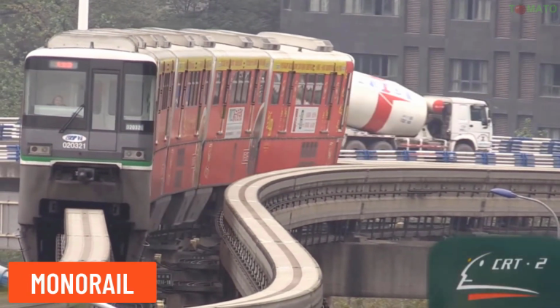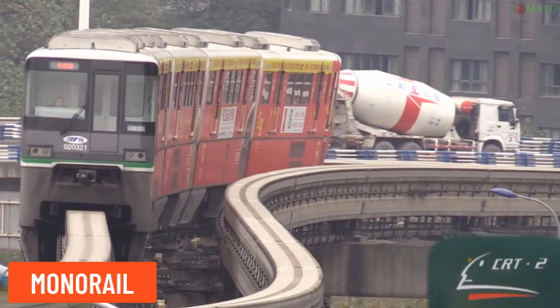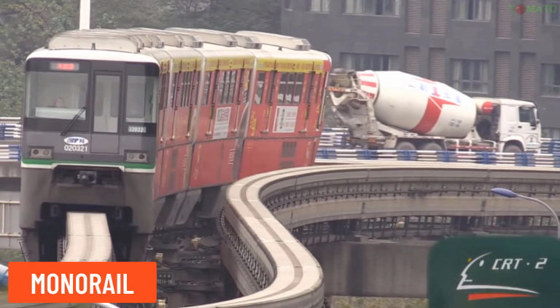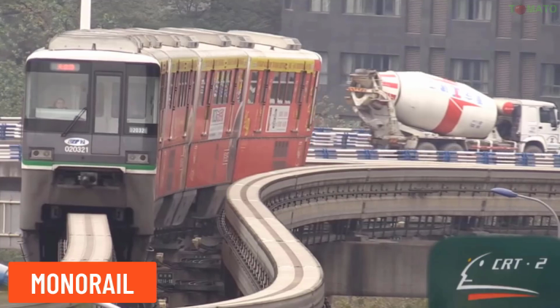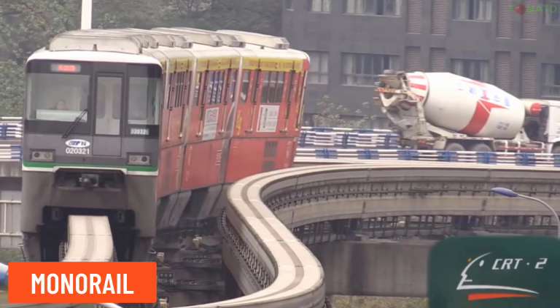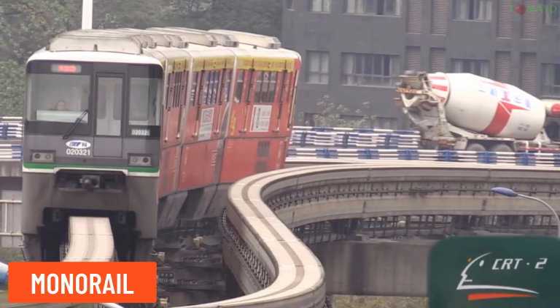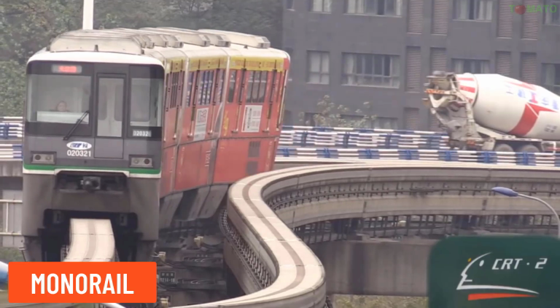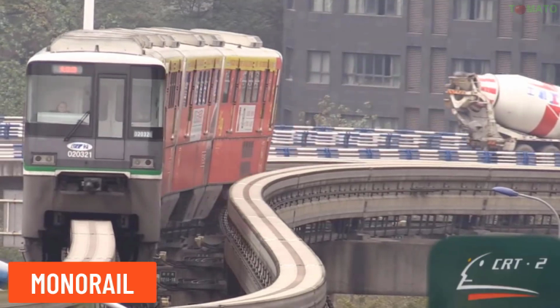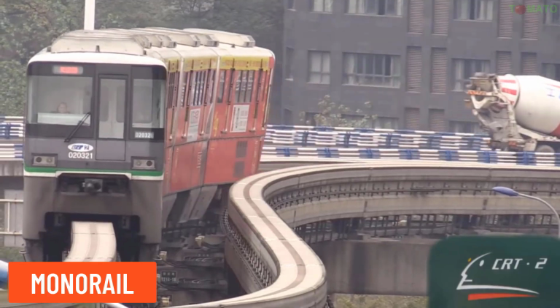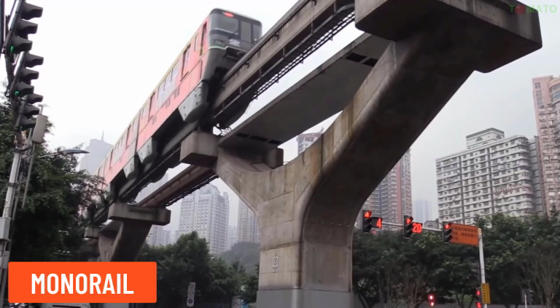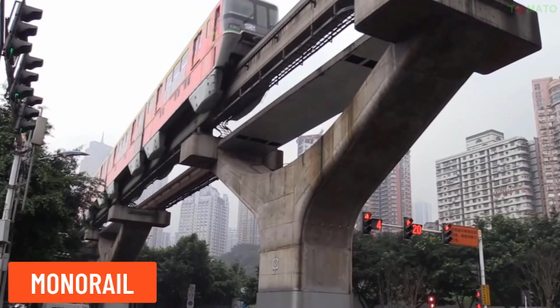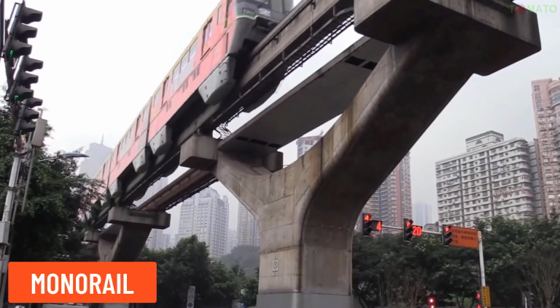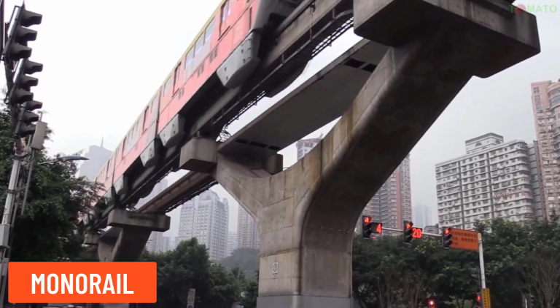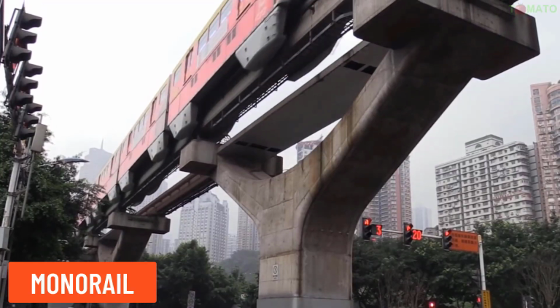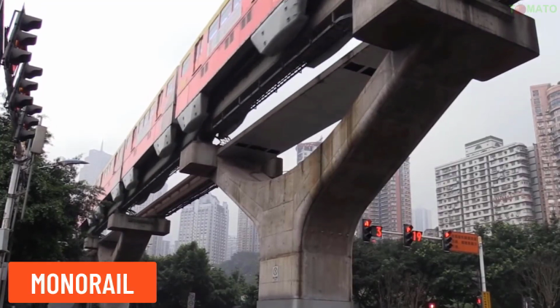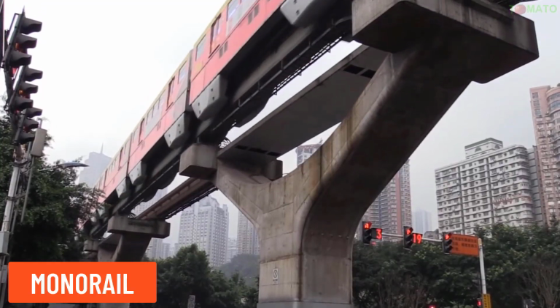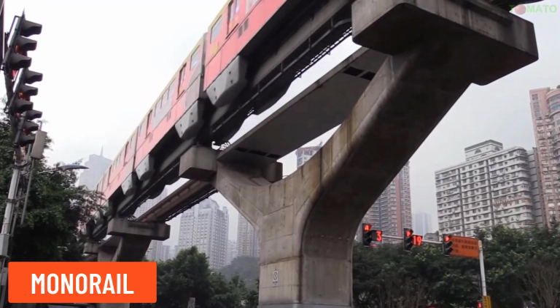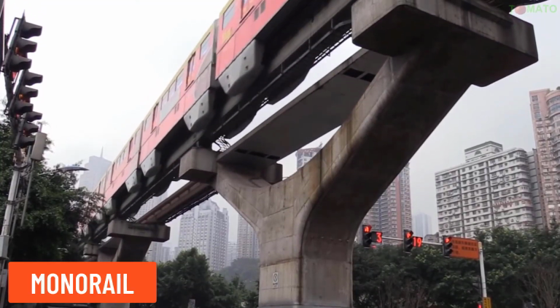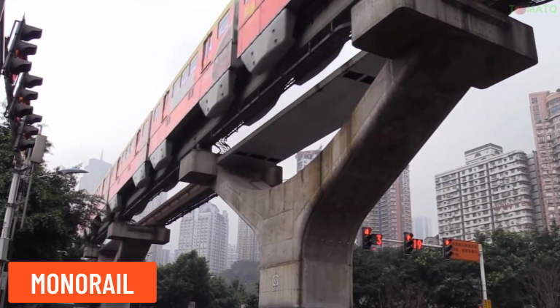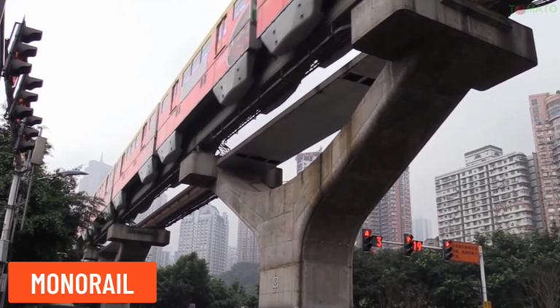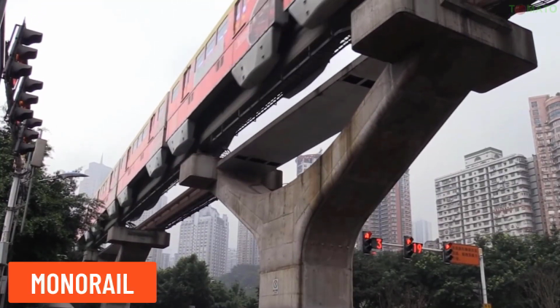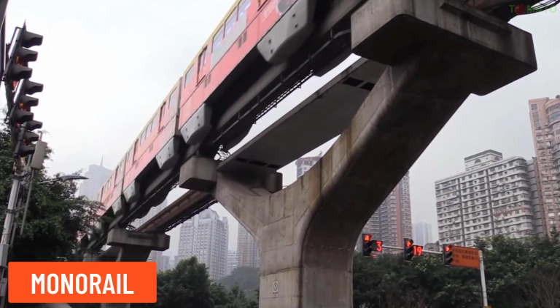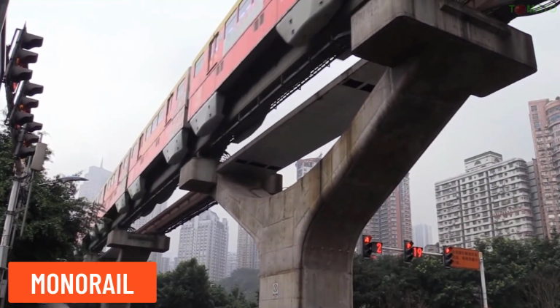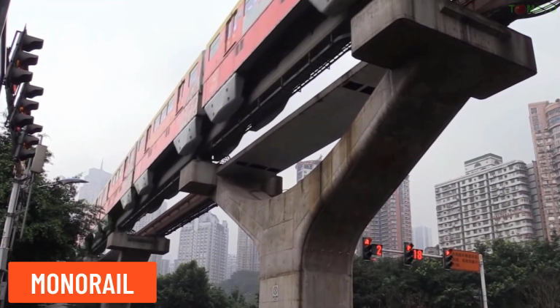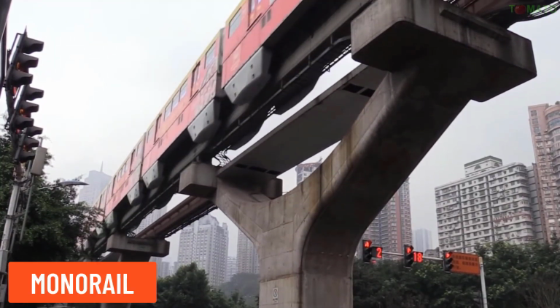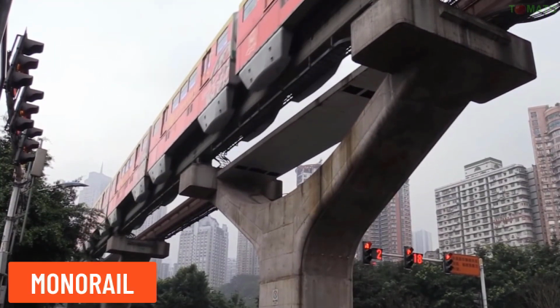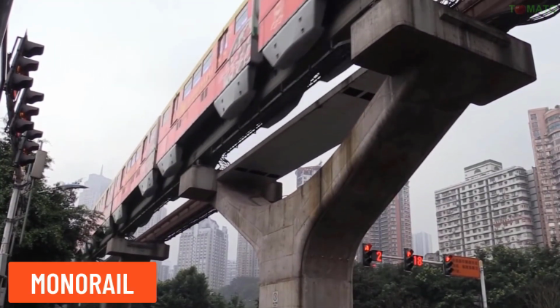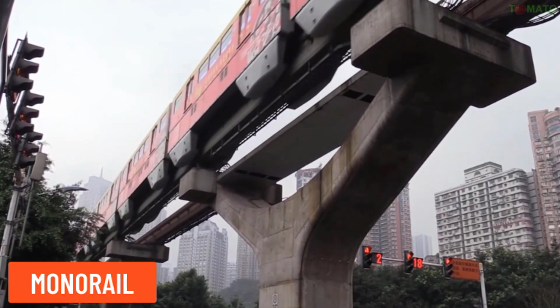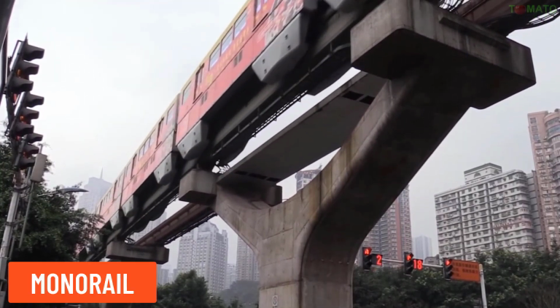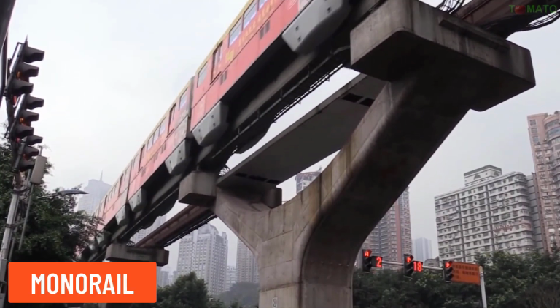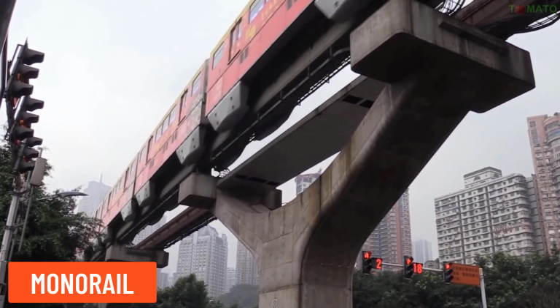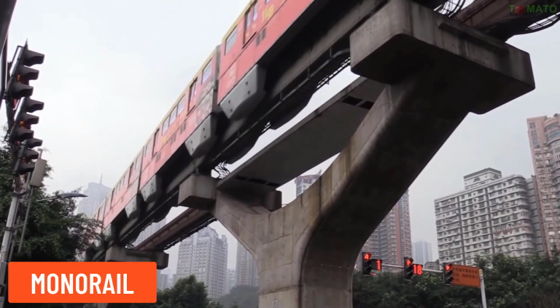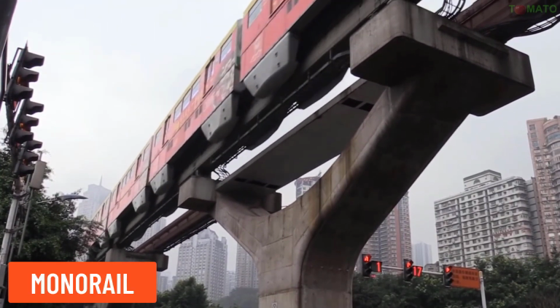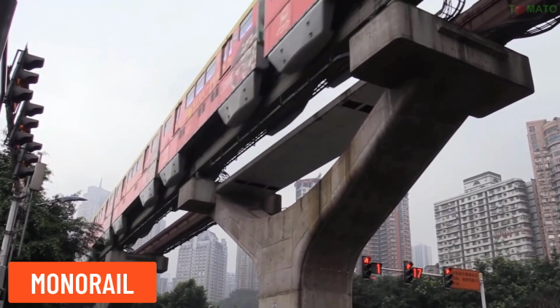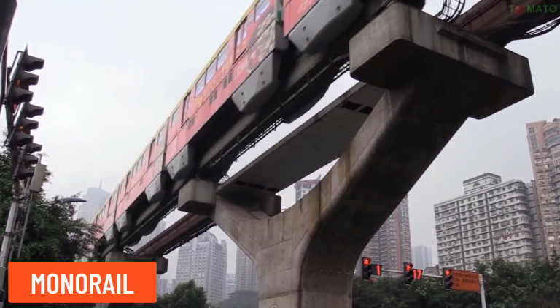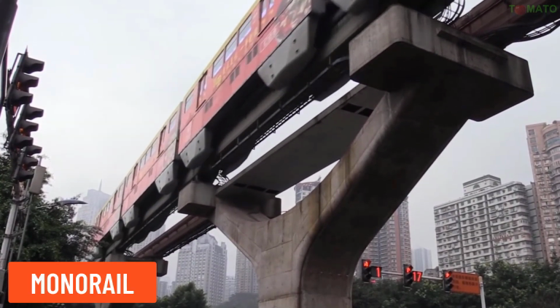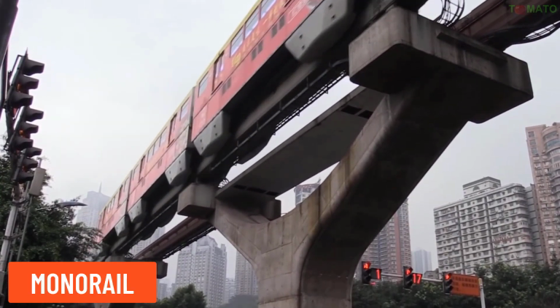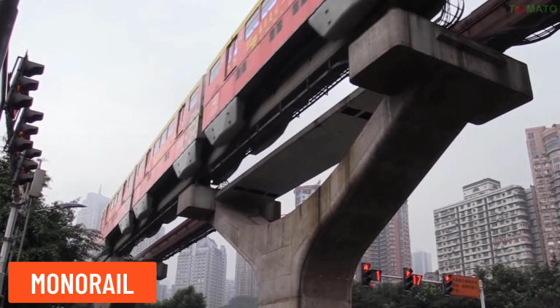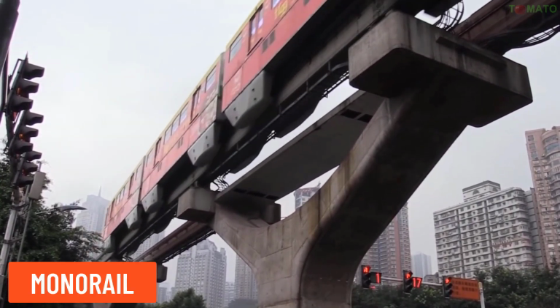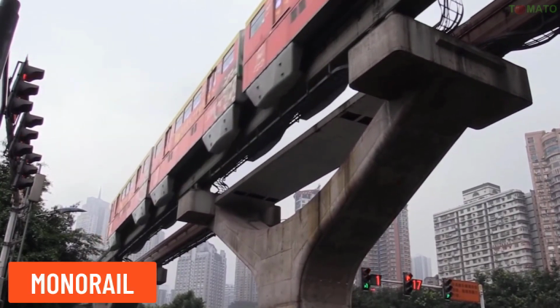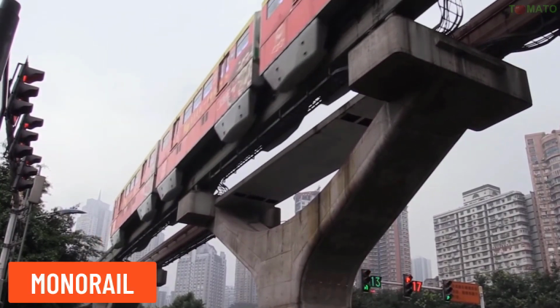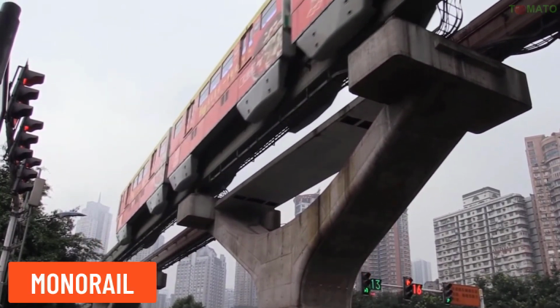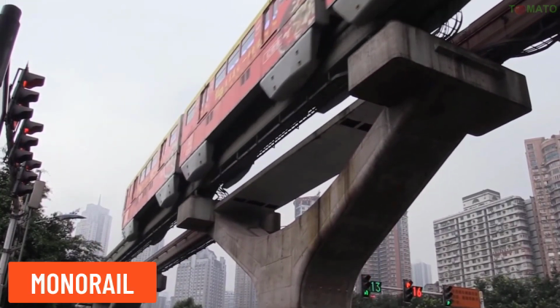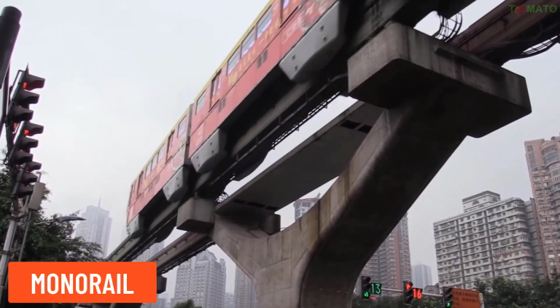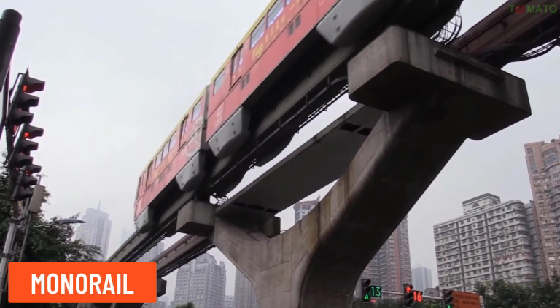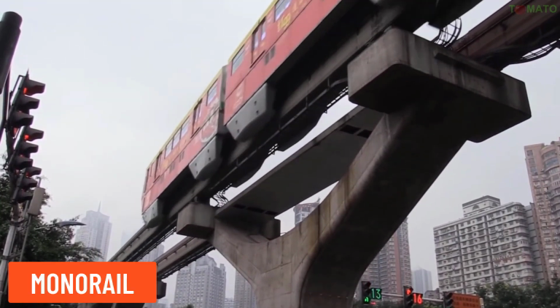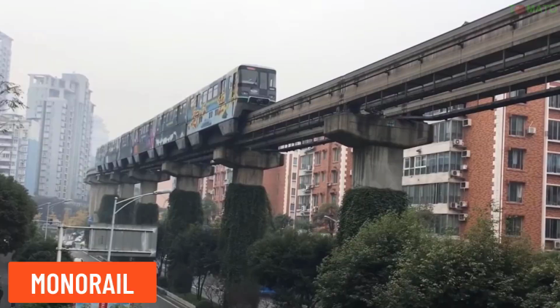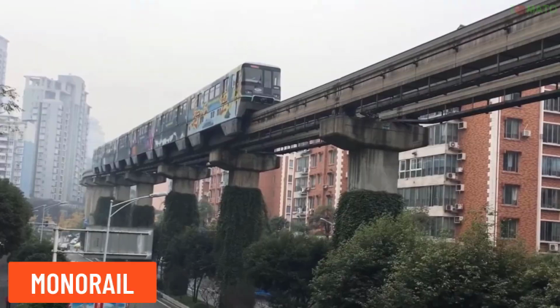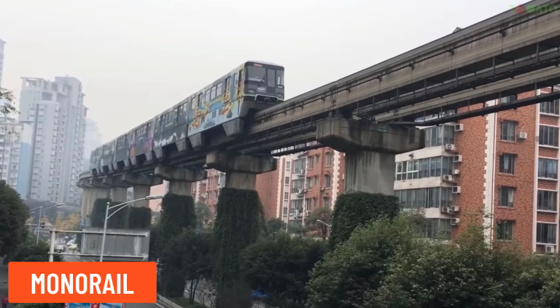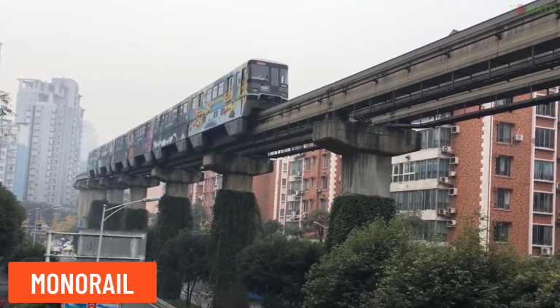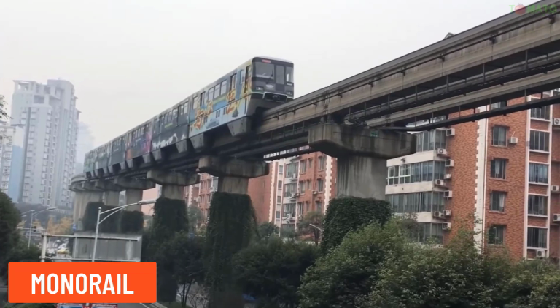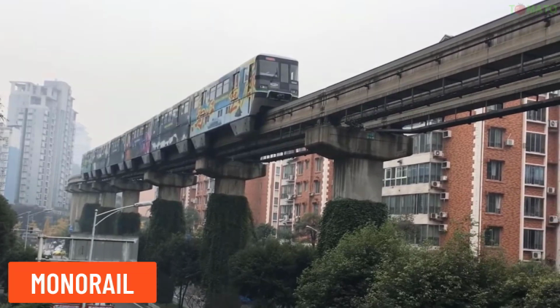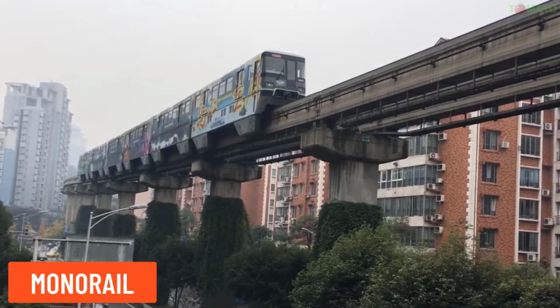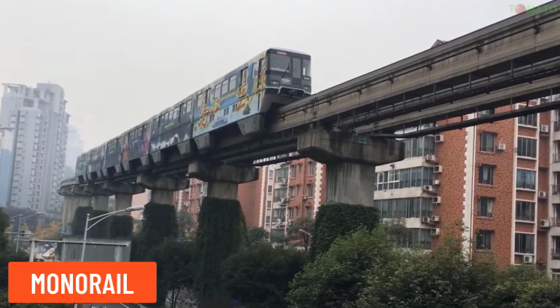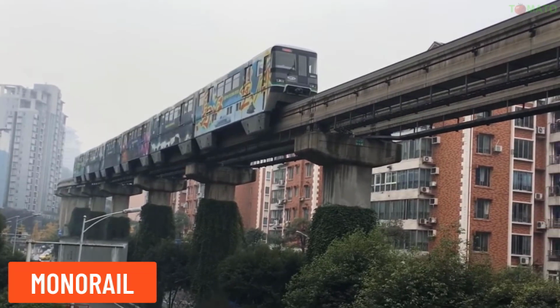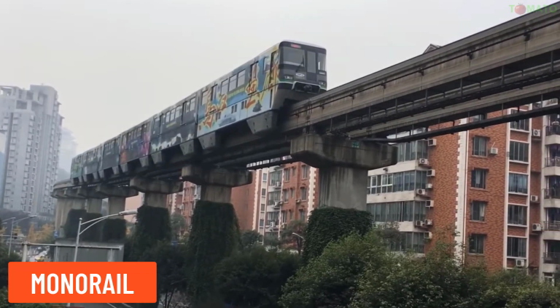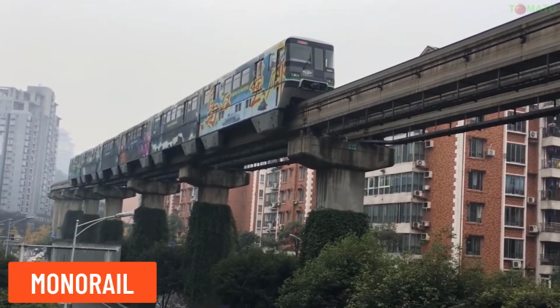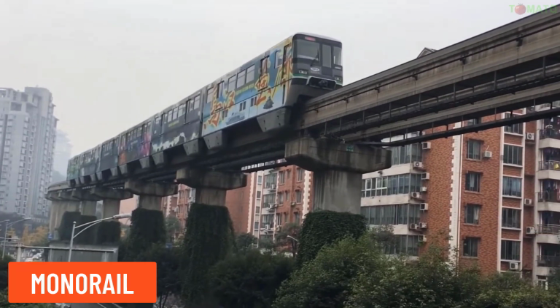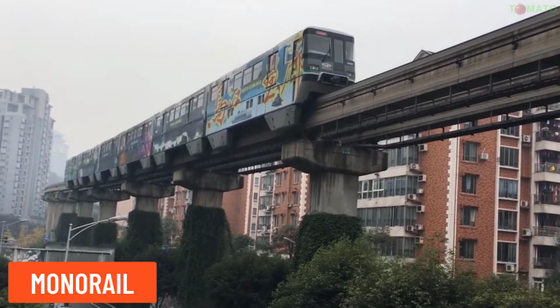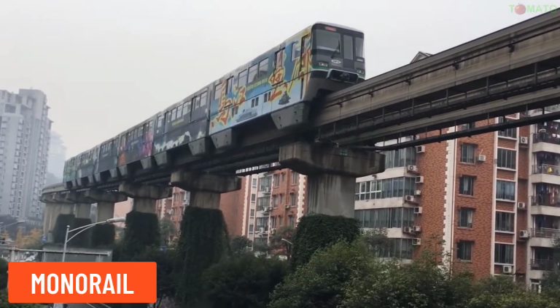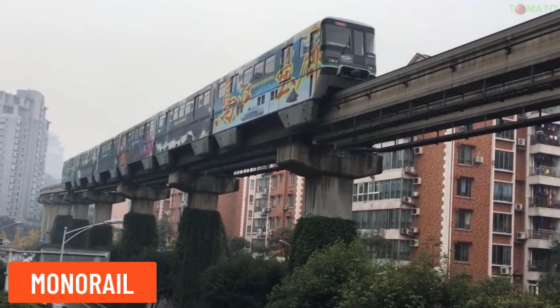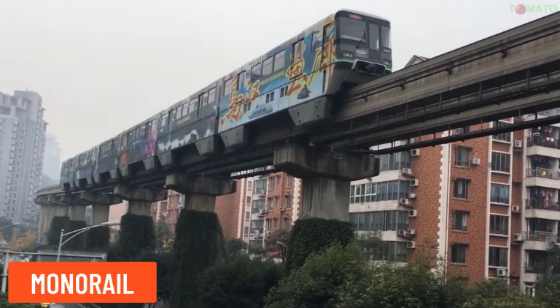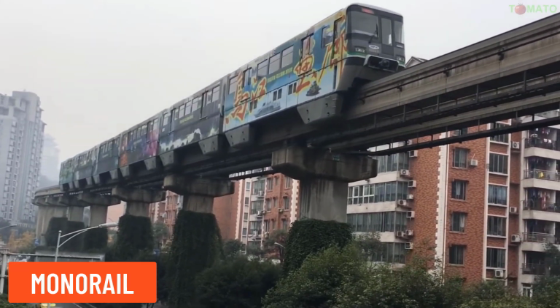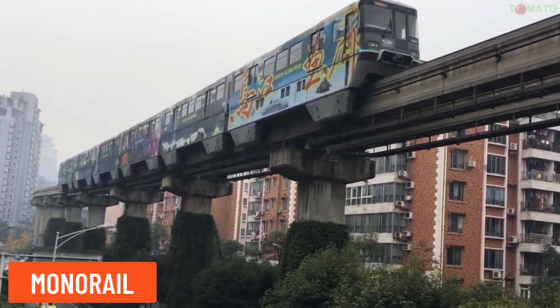Monorail — a monorail runs on a single track, typically used in urban public transport systems or in amusement parks.